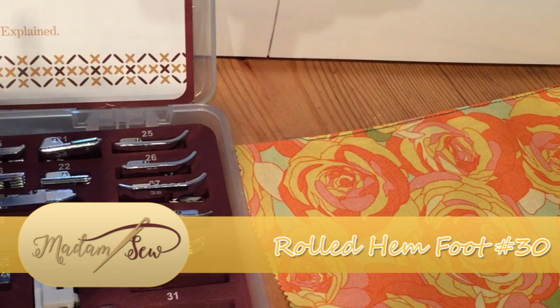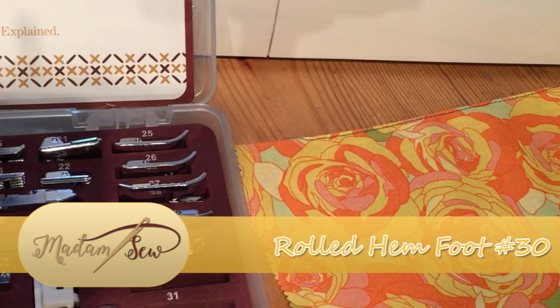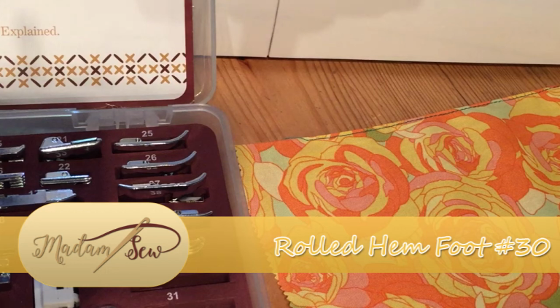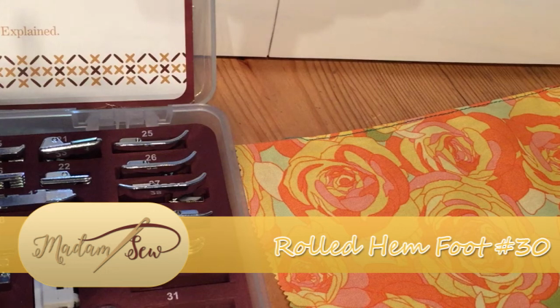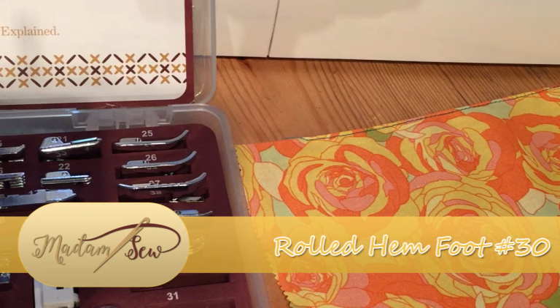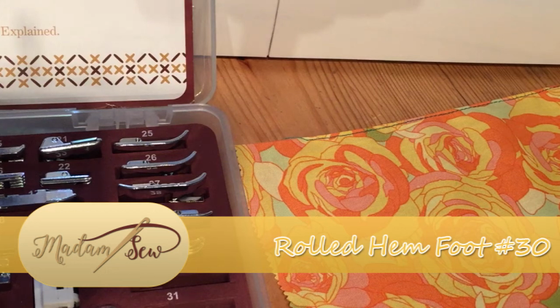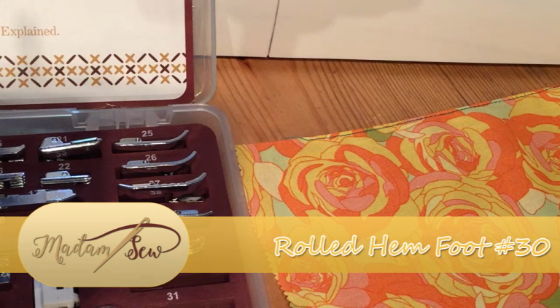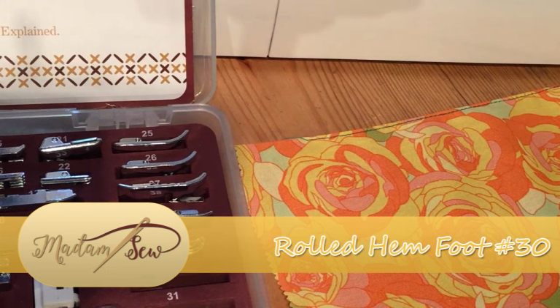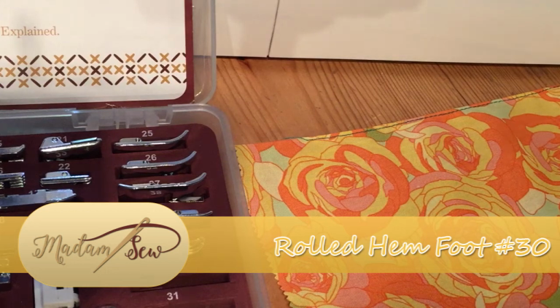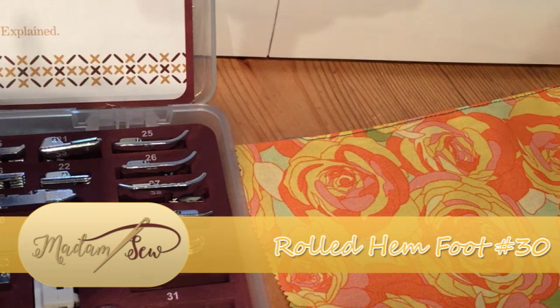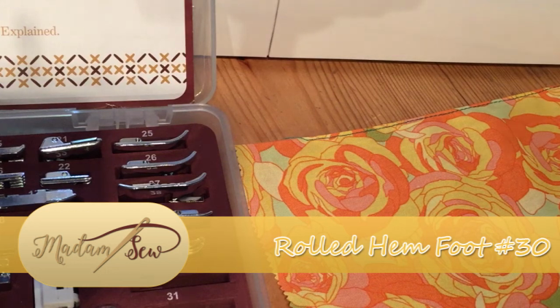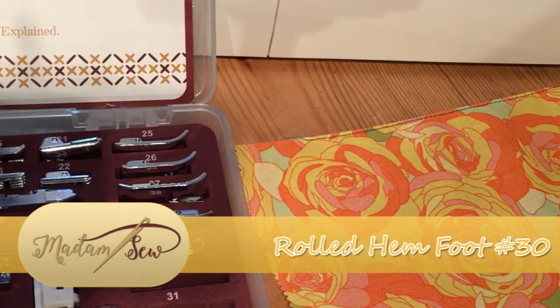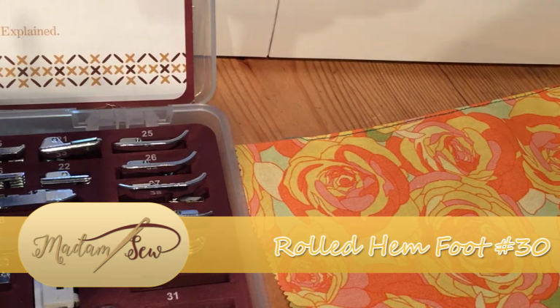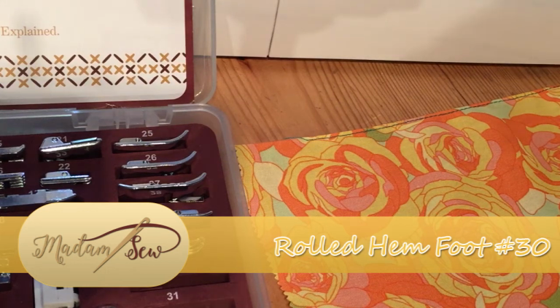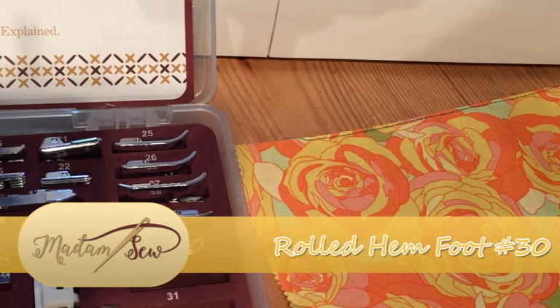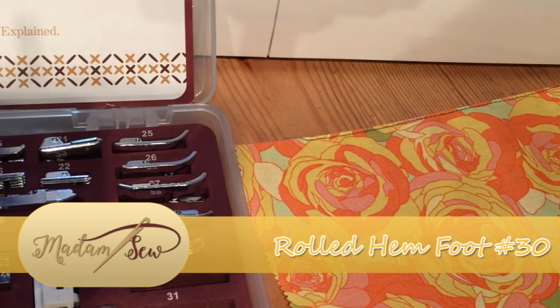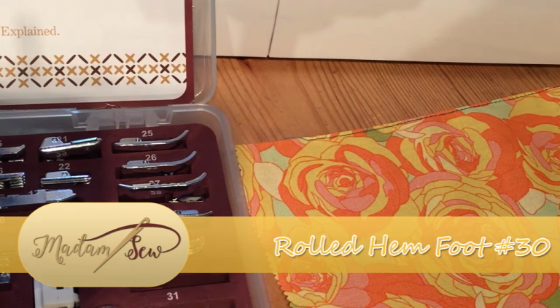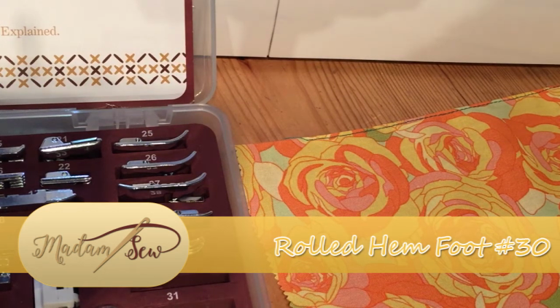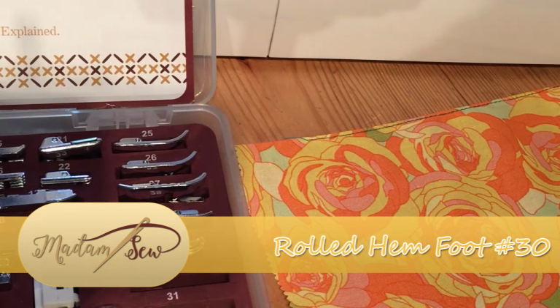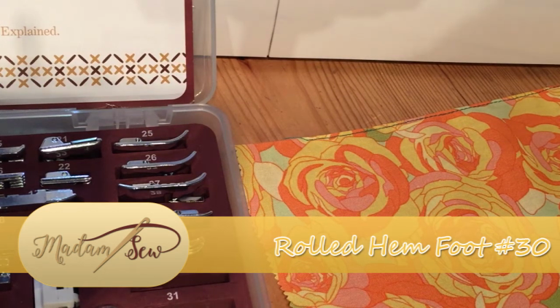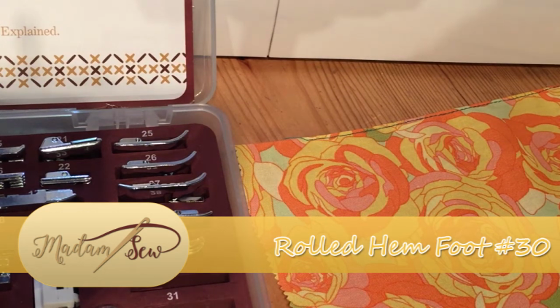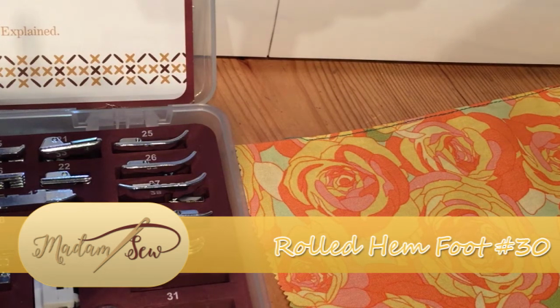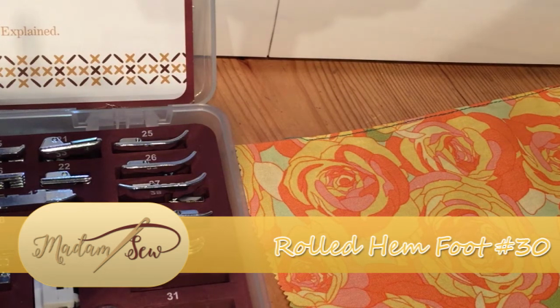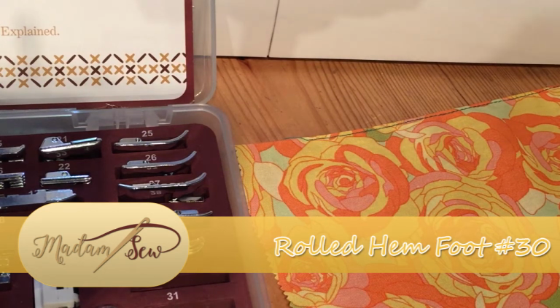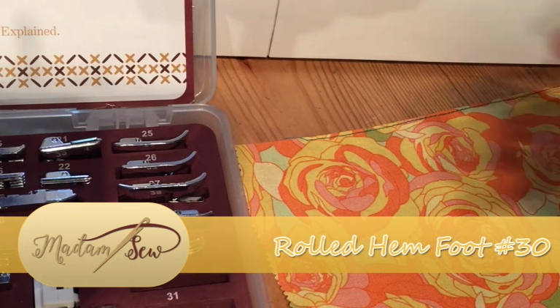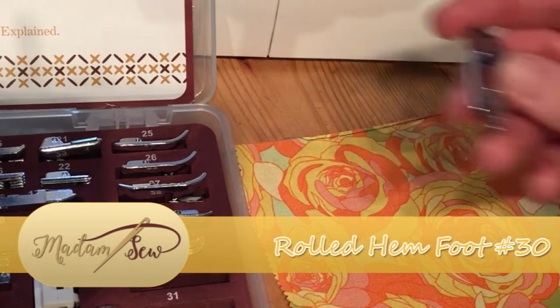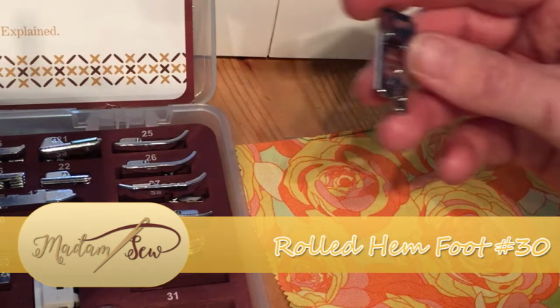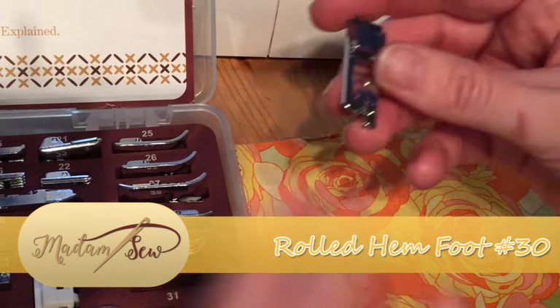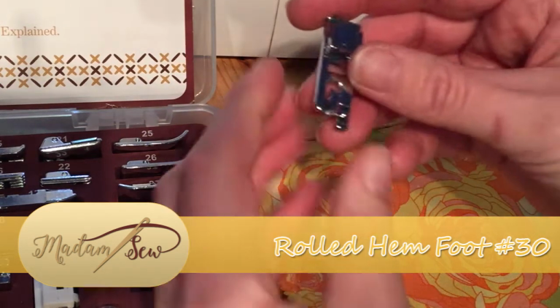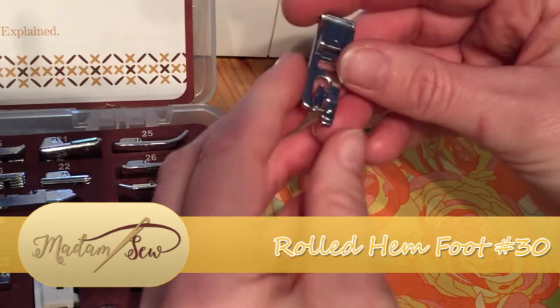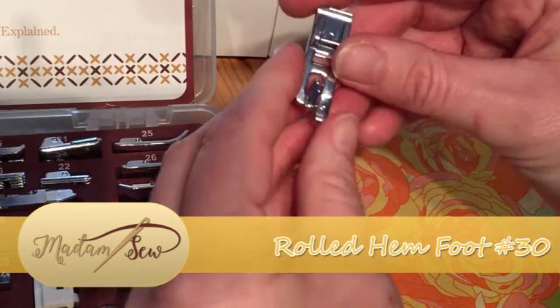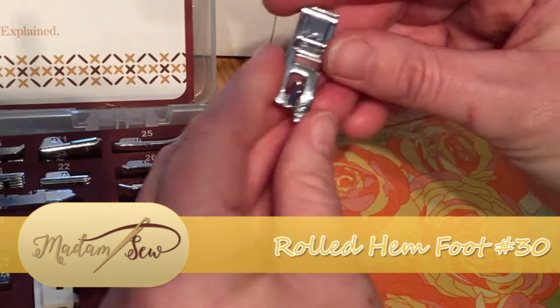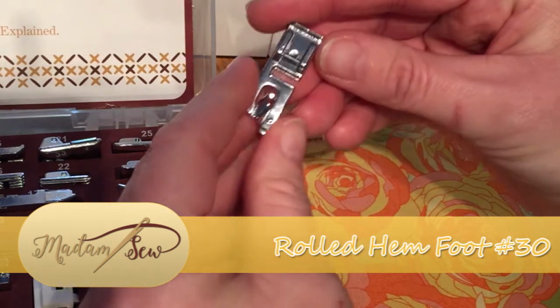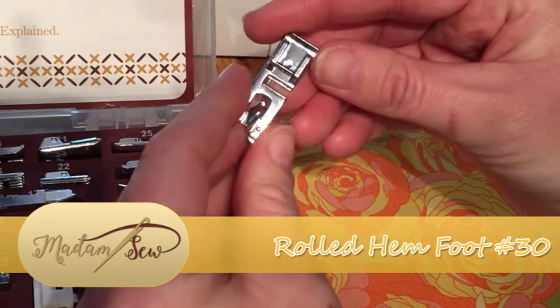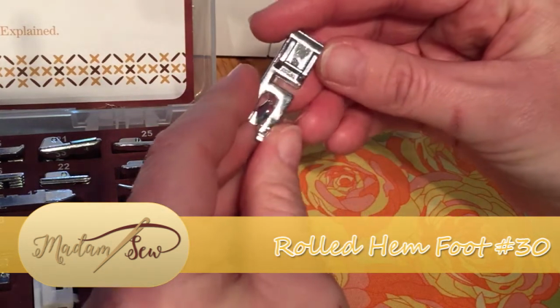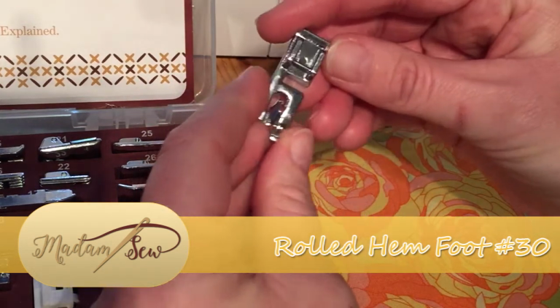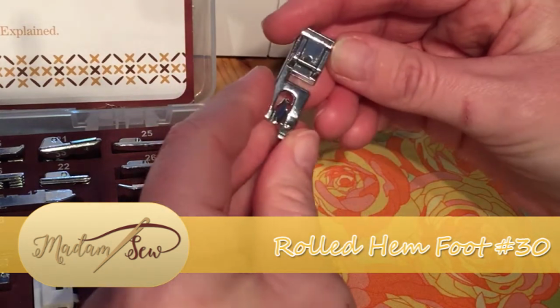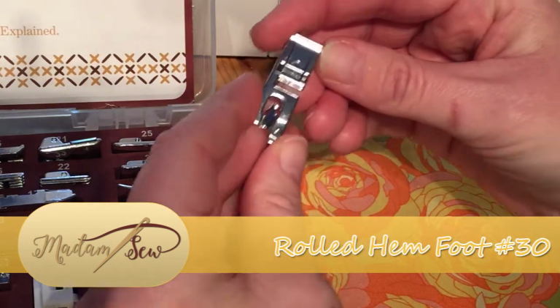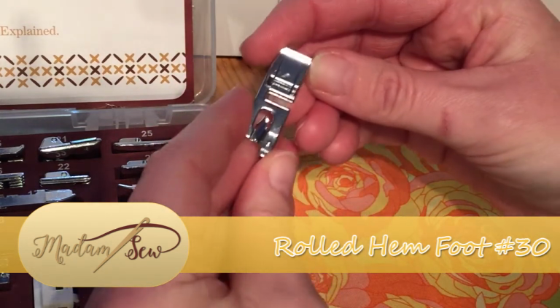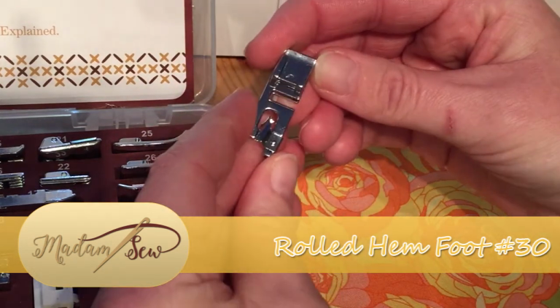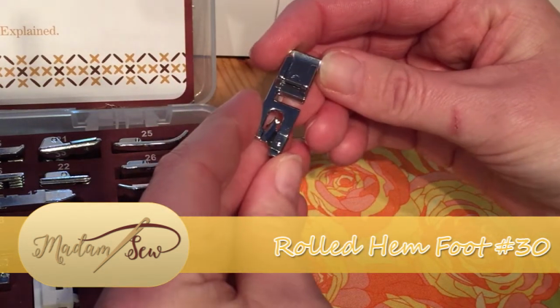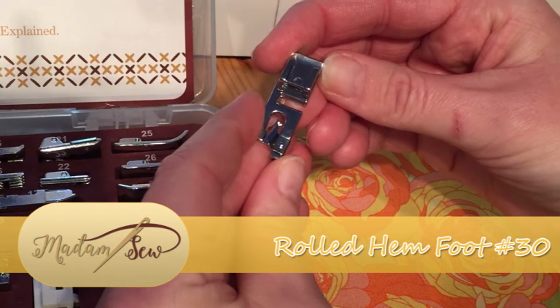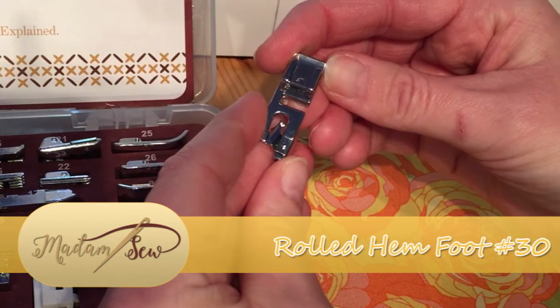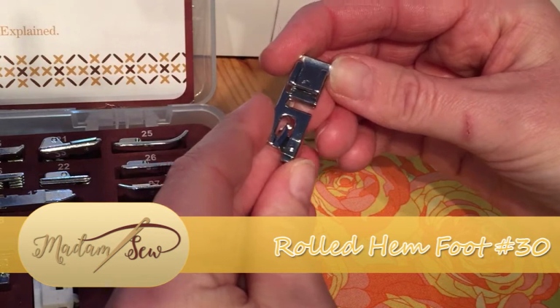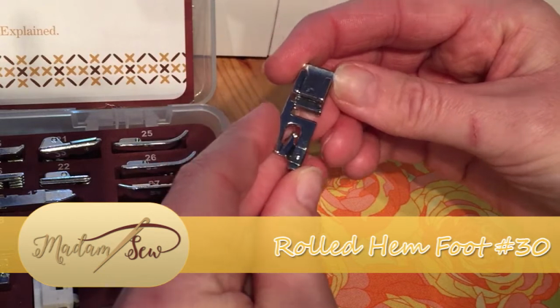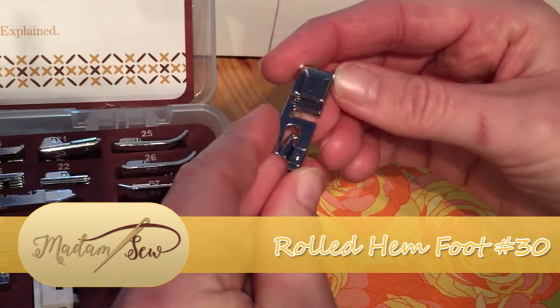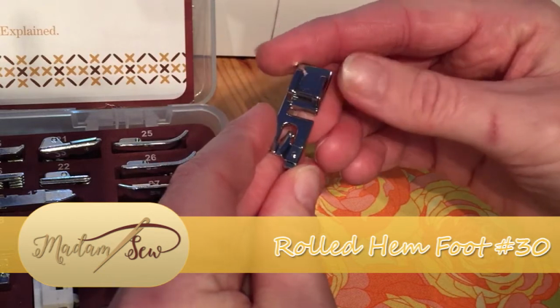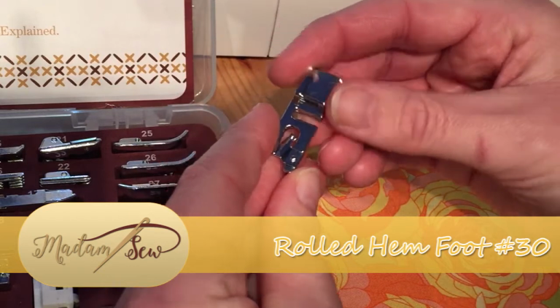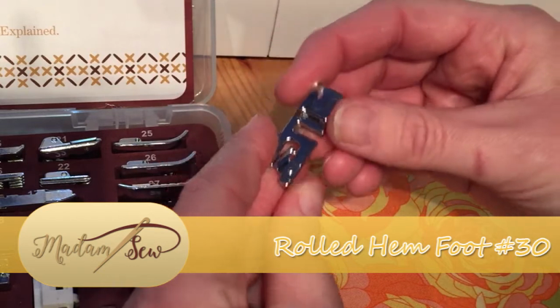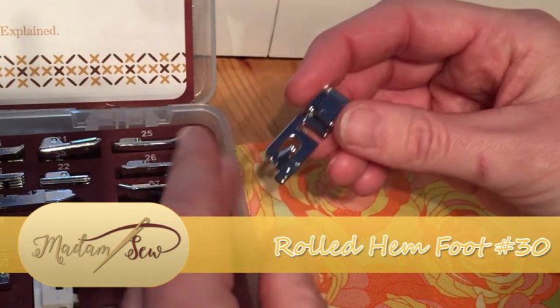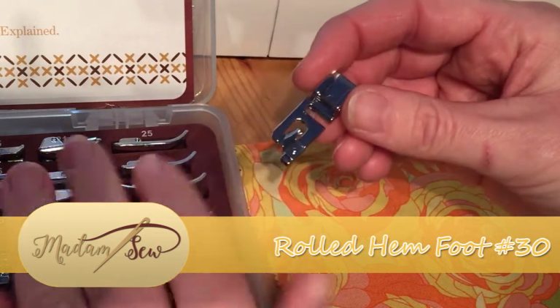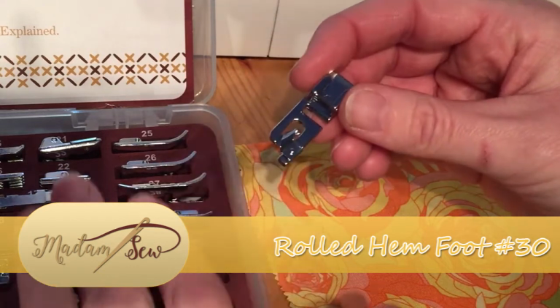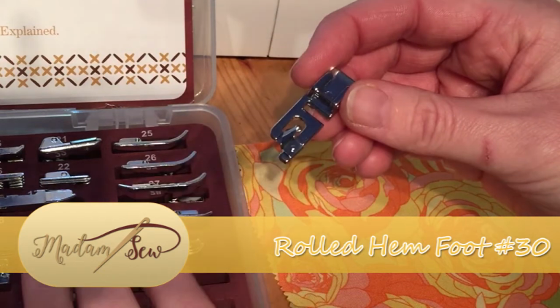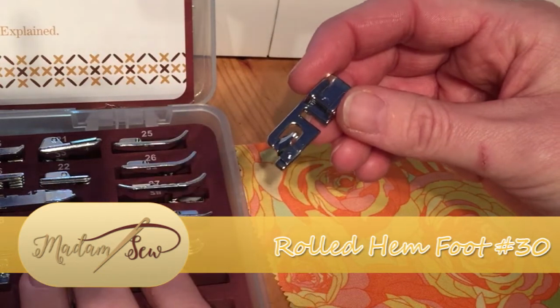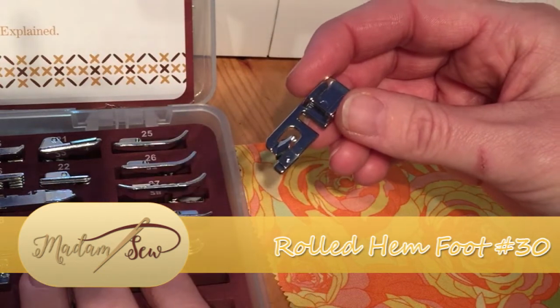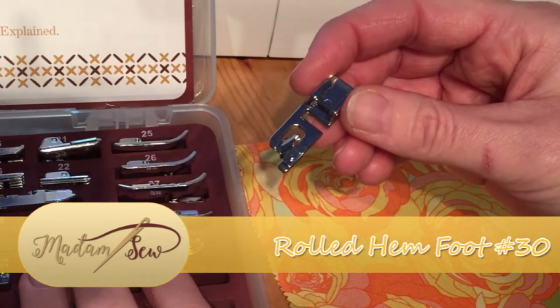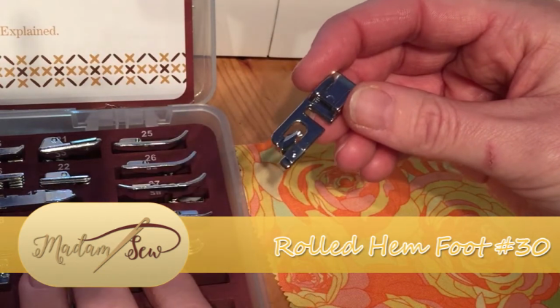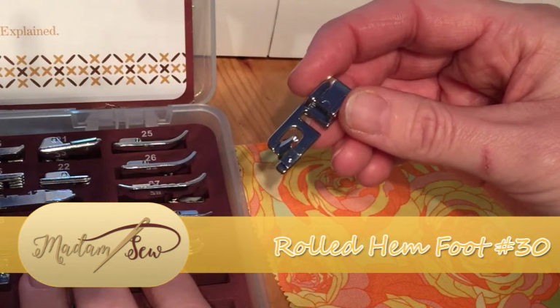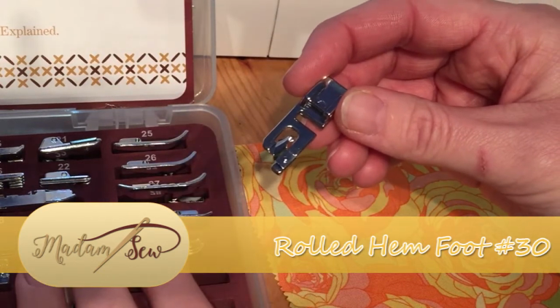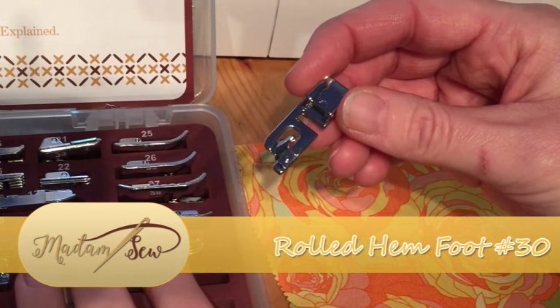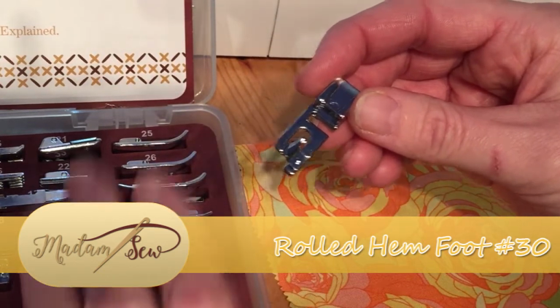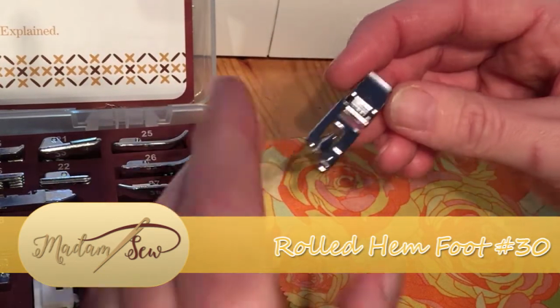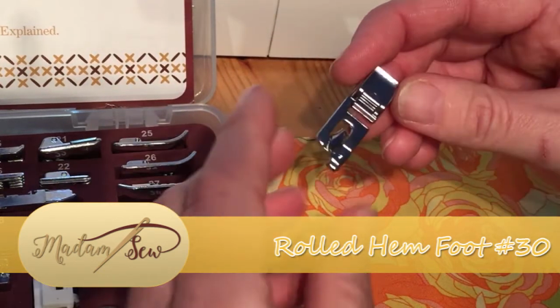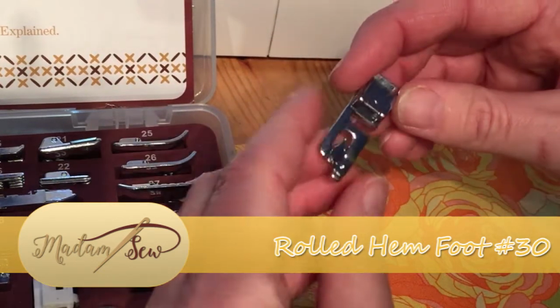Hi there, it's Babs here for Madam Sew and I'm going to be showing you how to use the rolled hem presser foot, which is part of the 32 feet set.